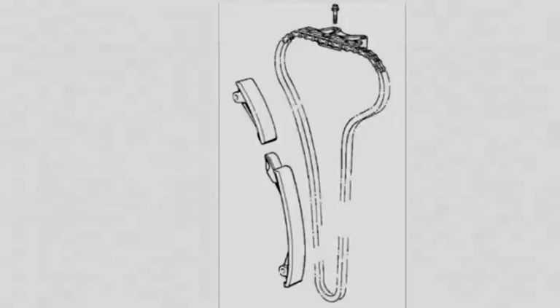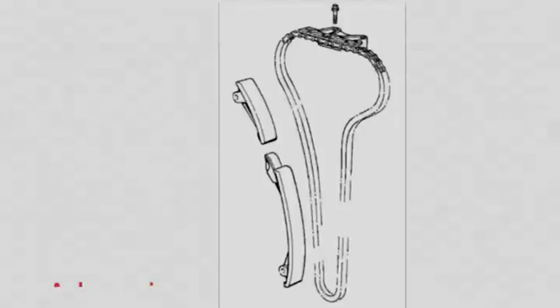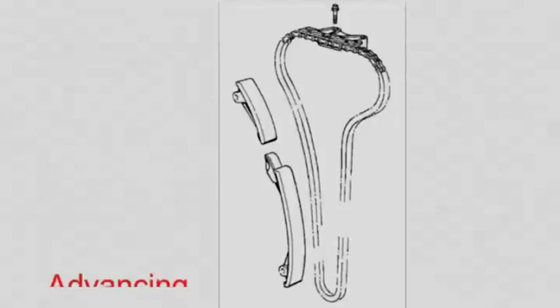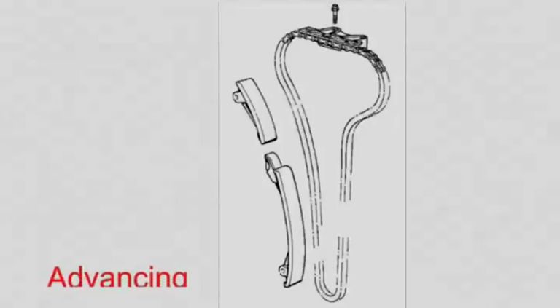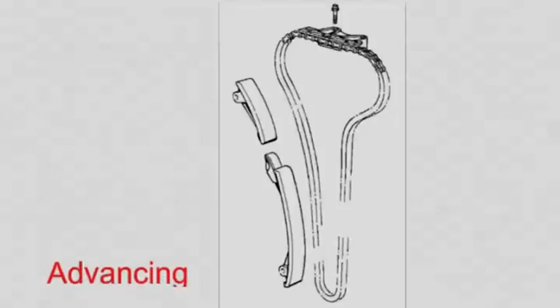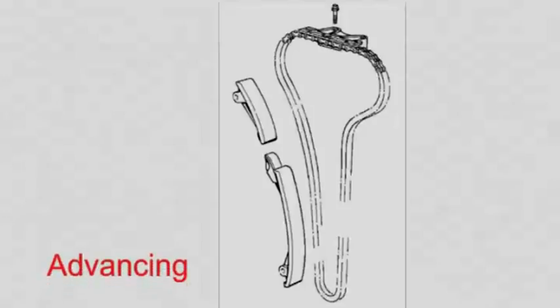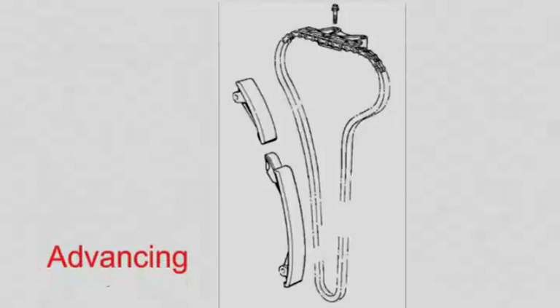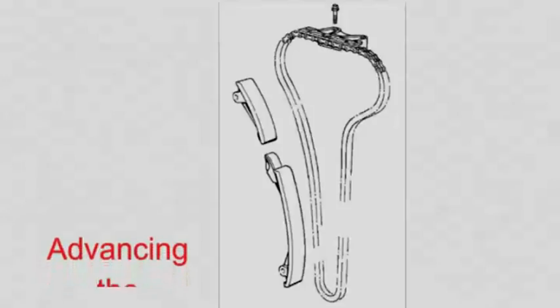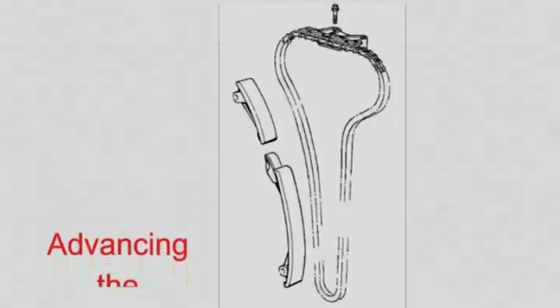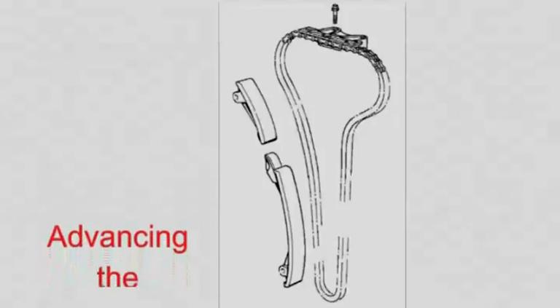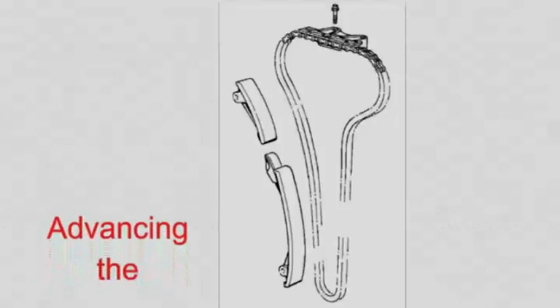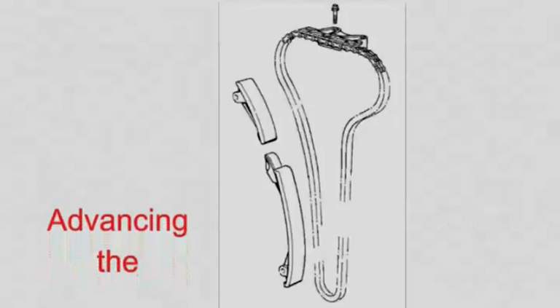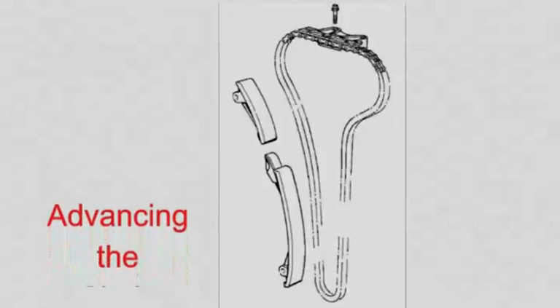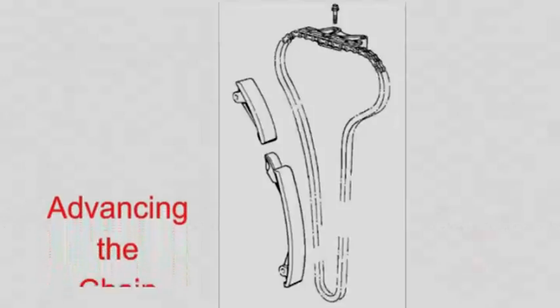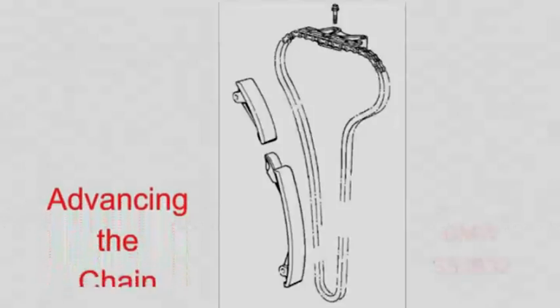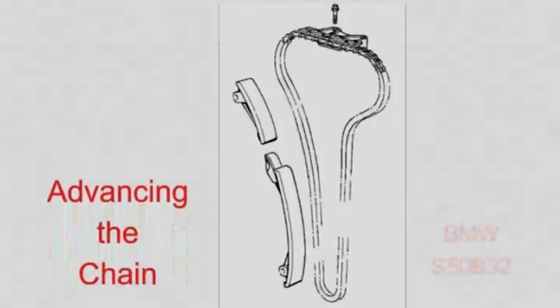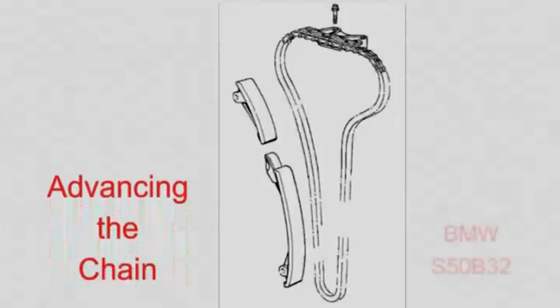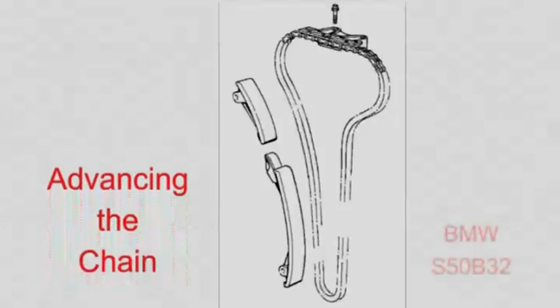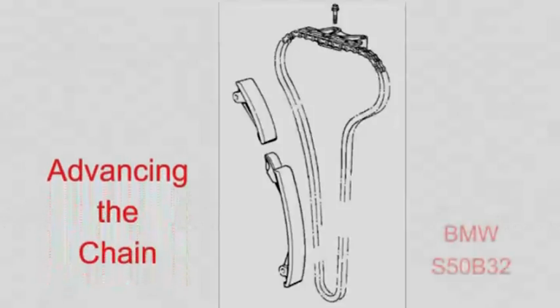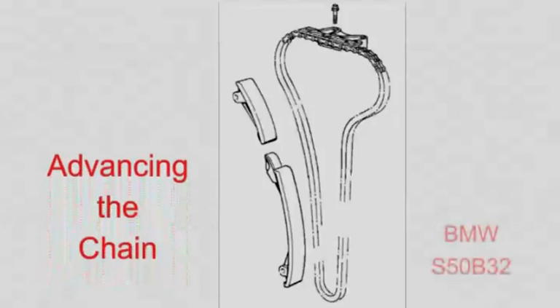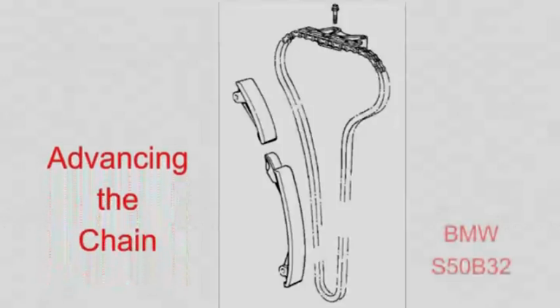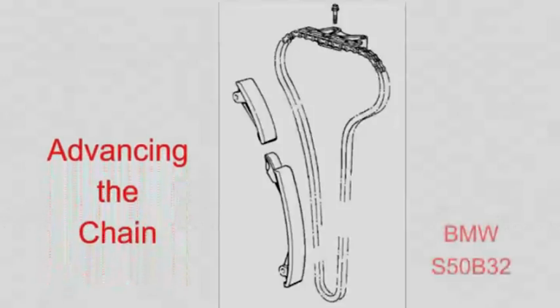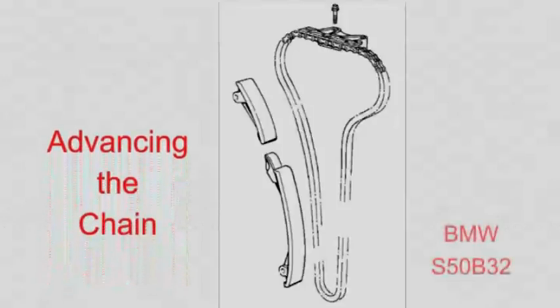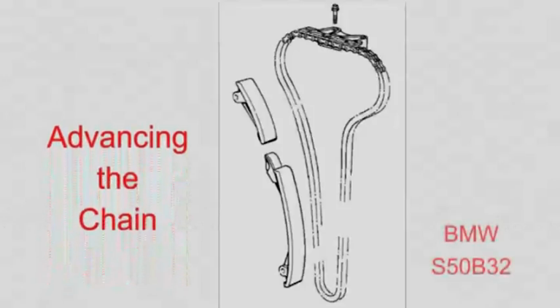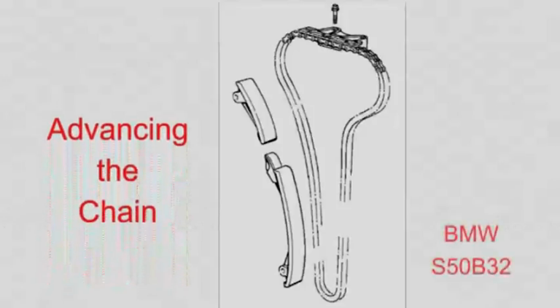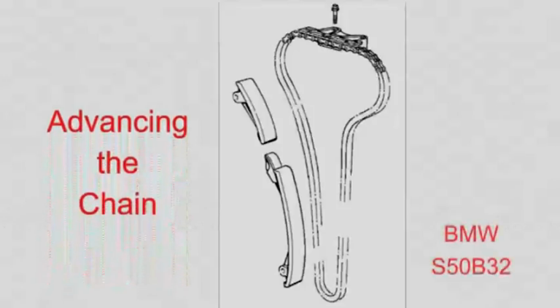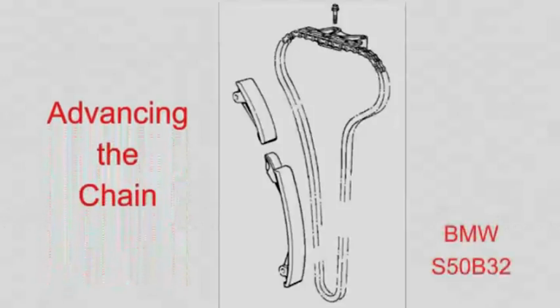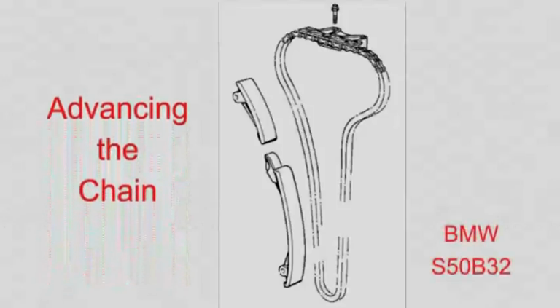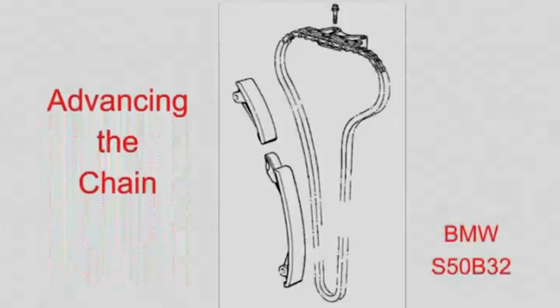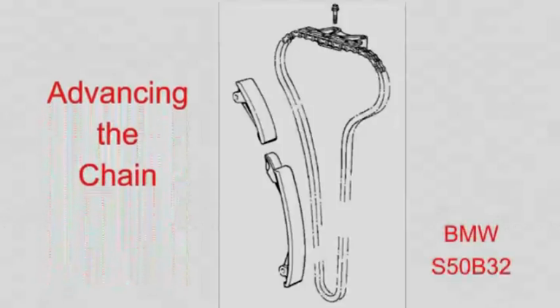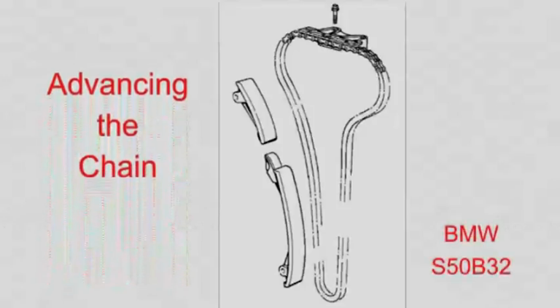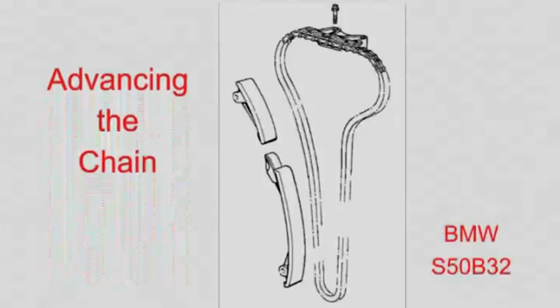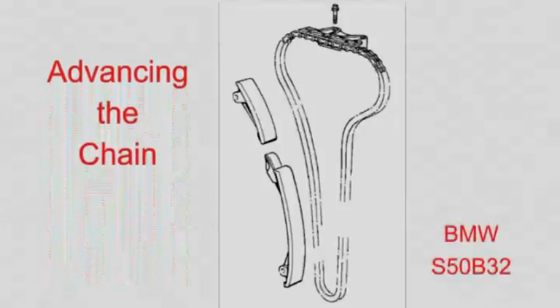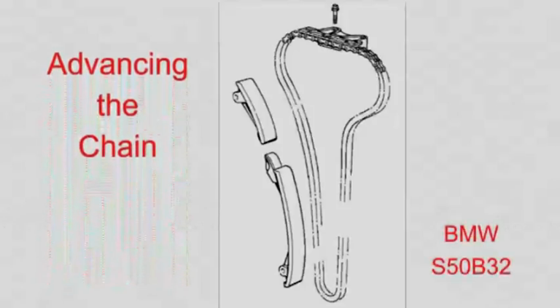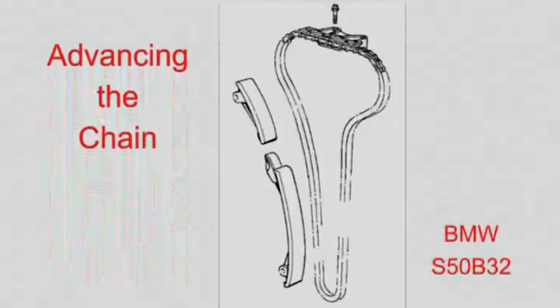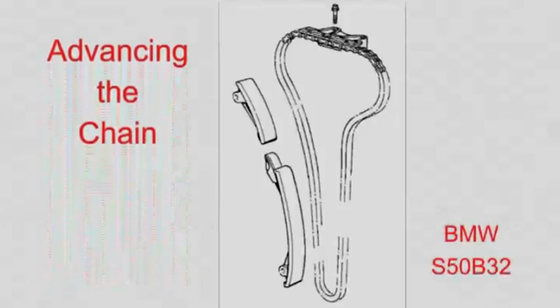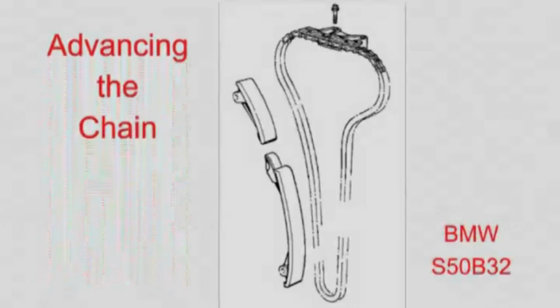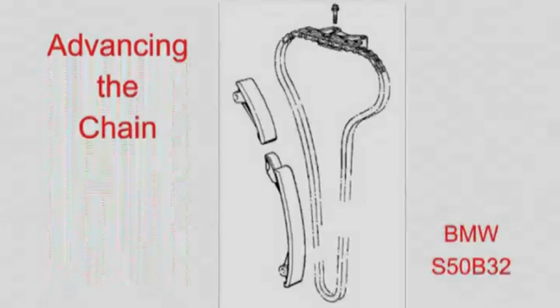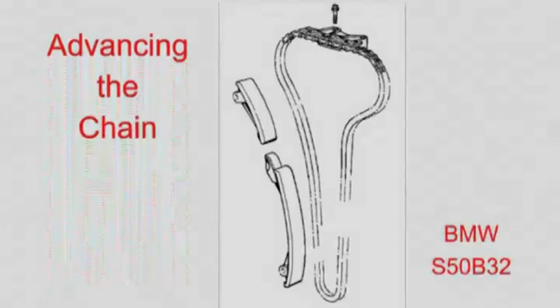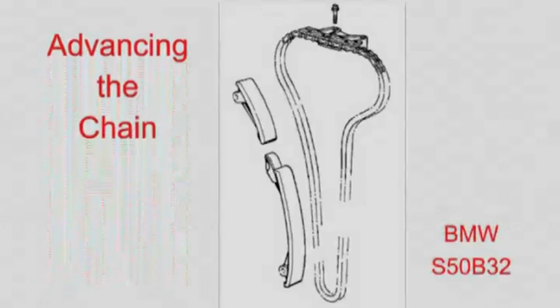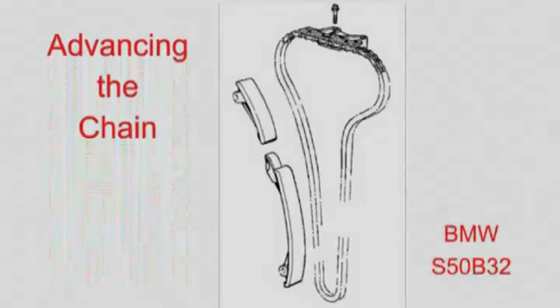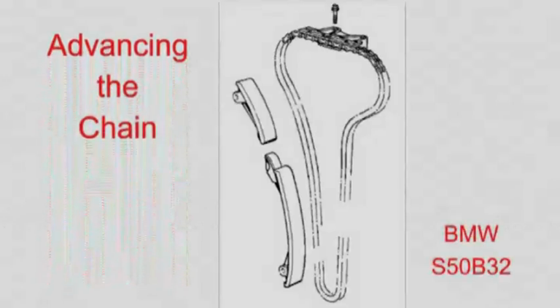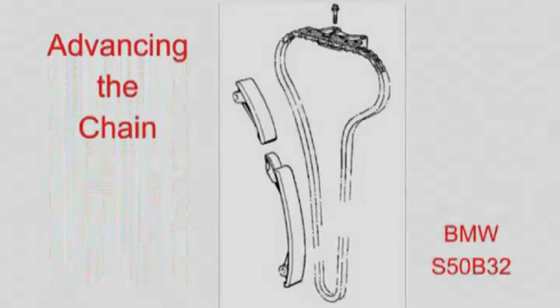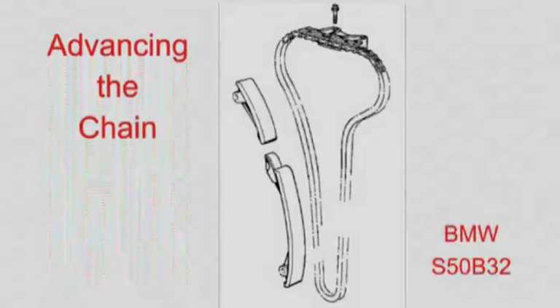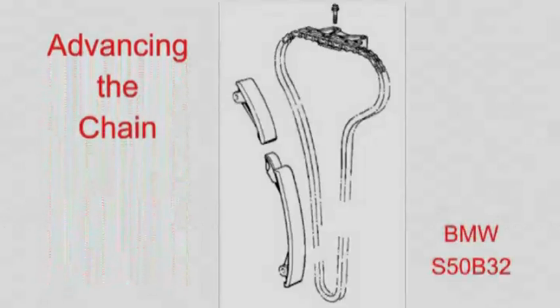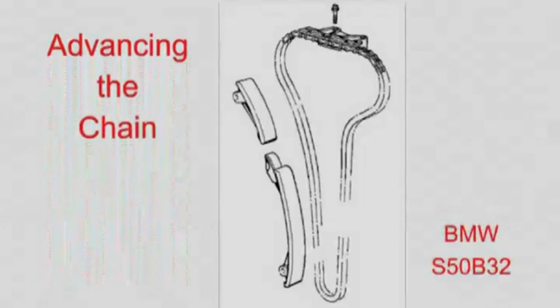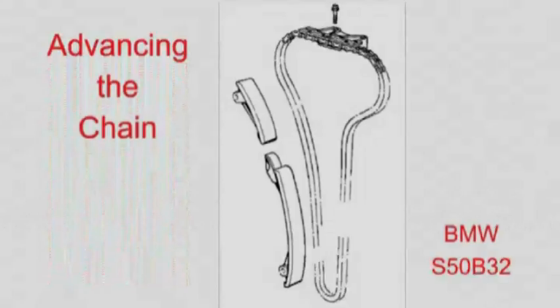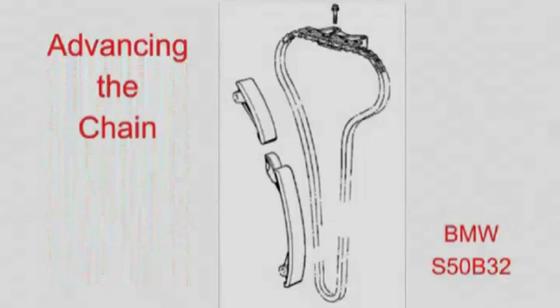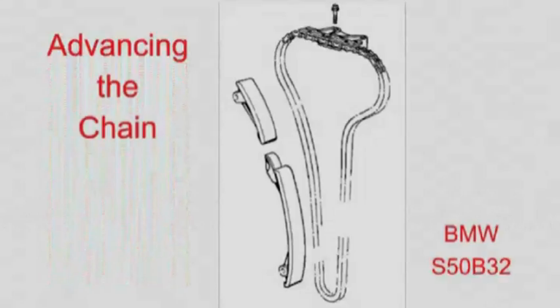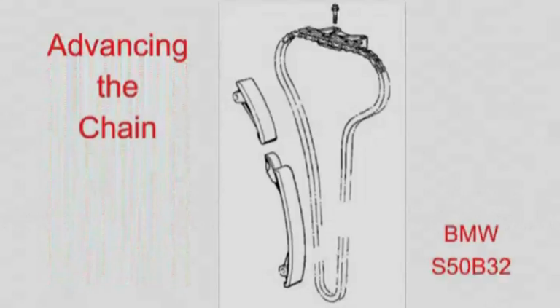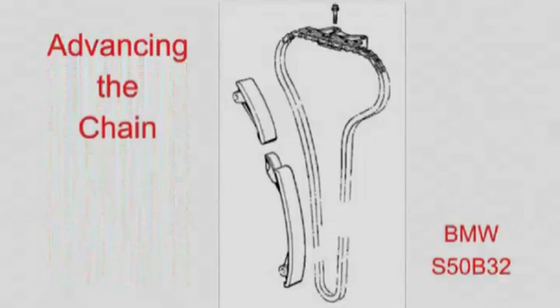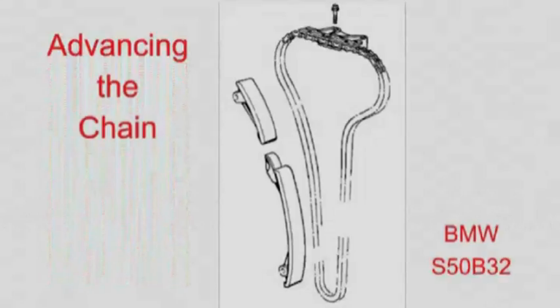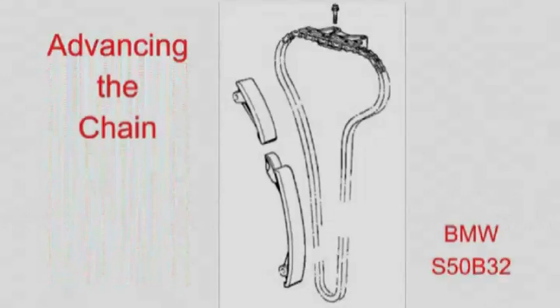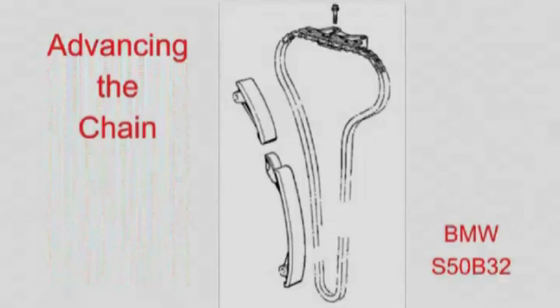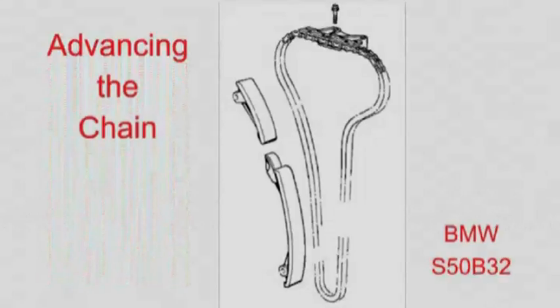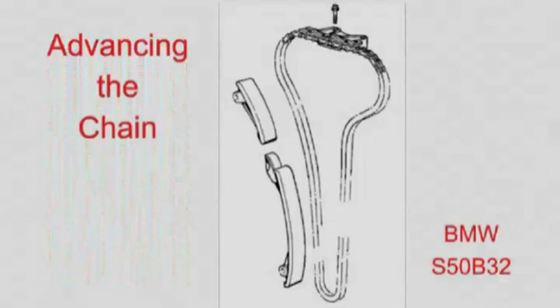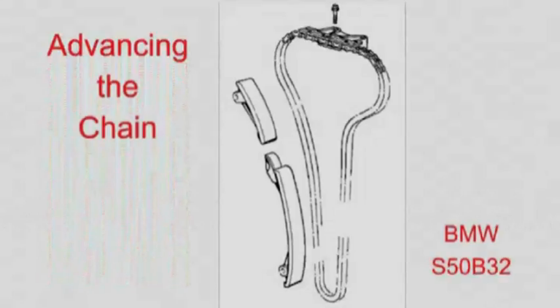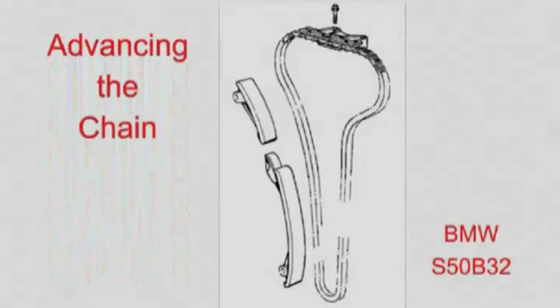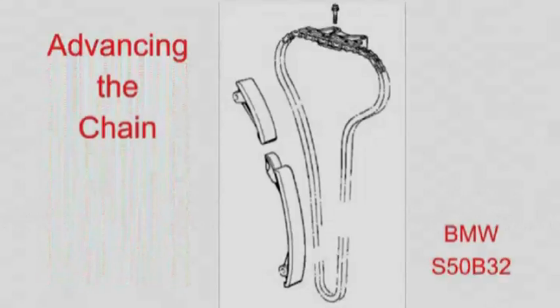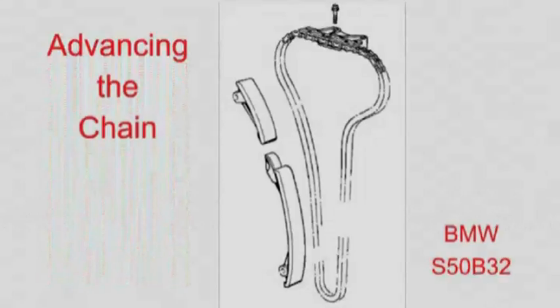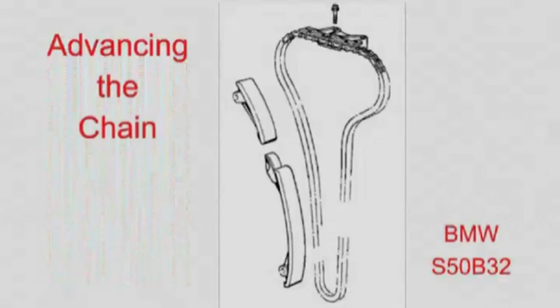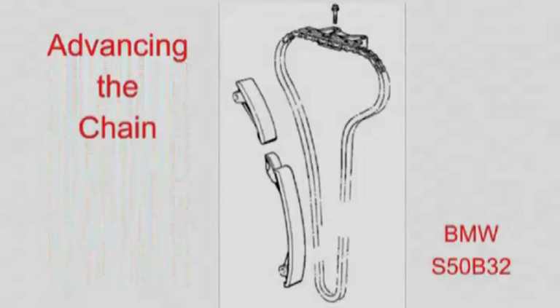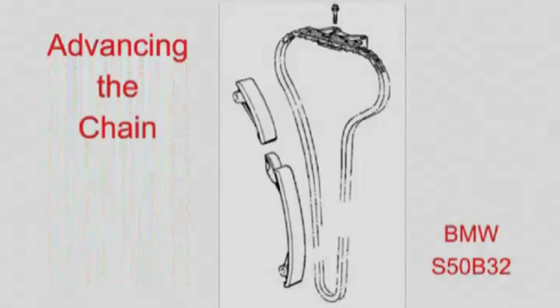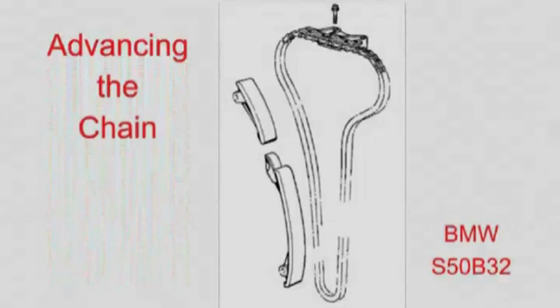If you ever refit the exhaust camshaft you will need to know how to advance the exhaust sprocket. This video shows you how.